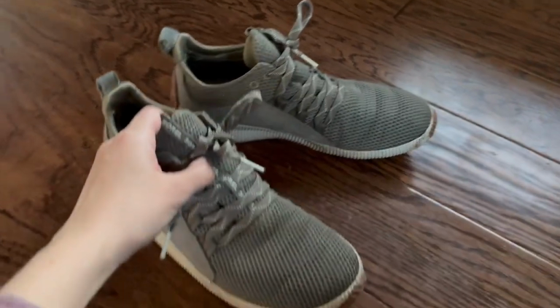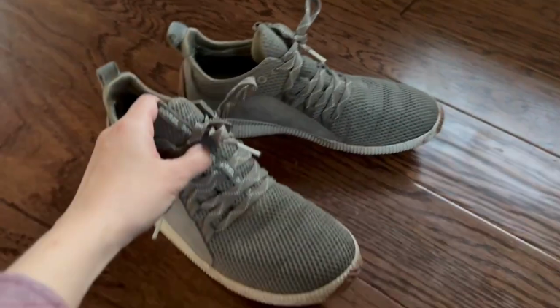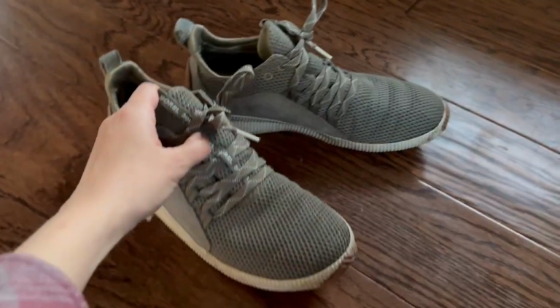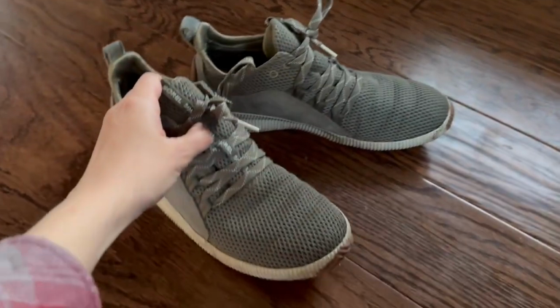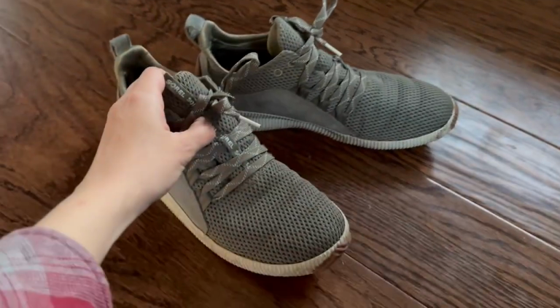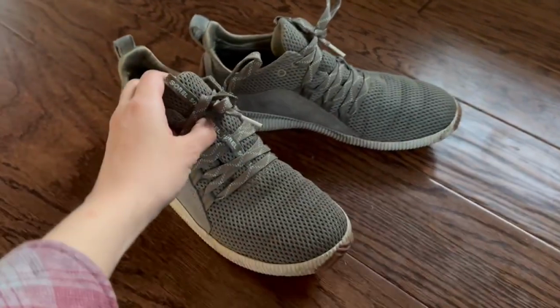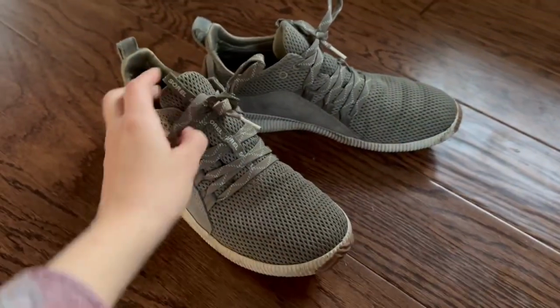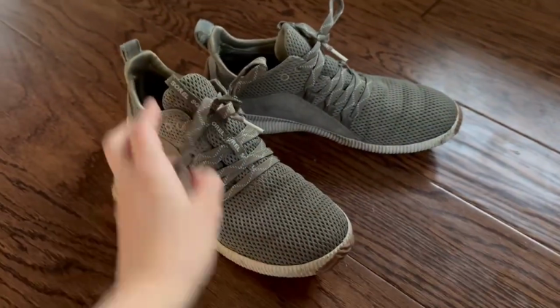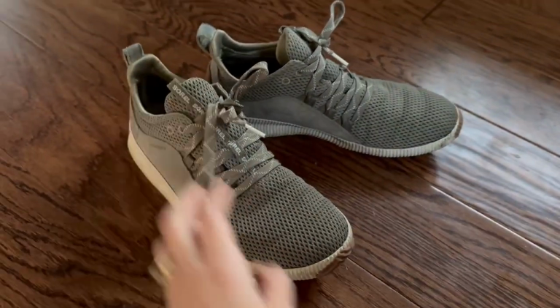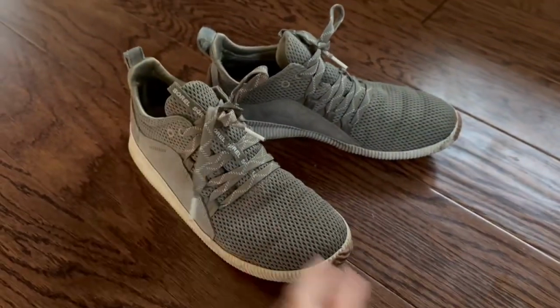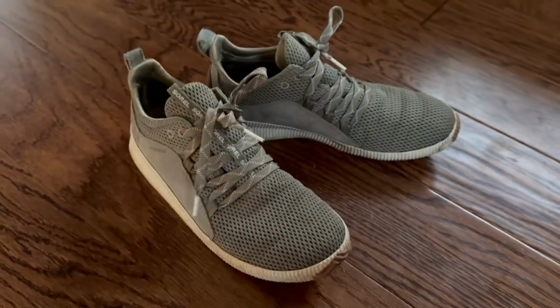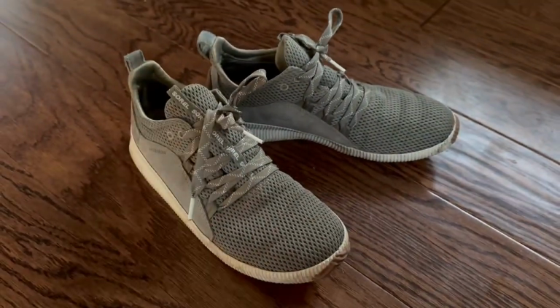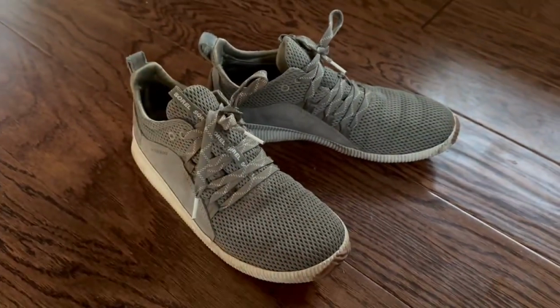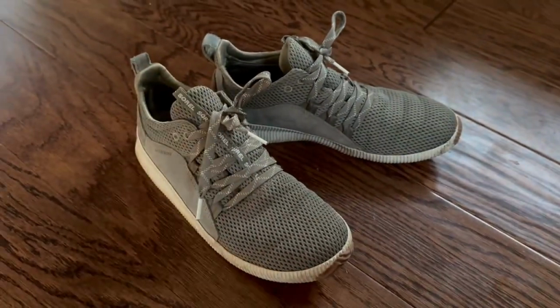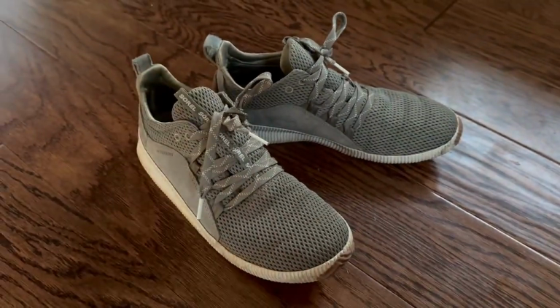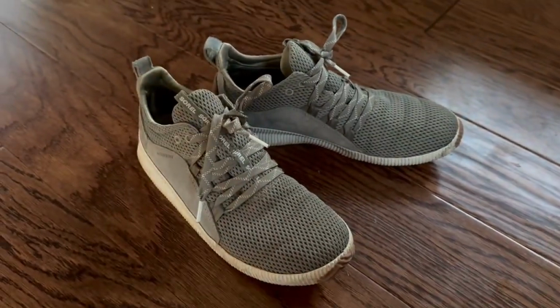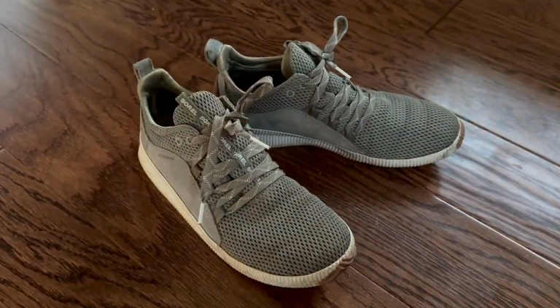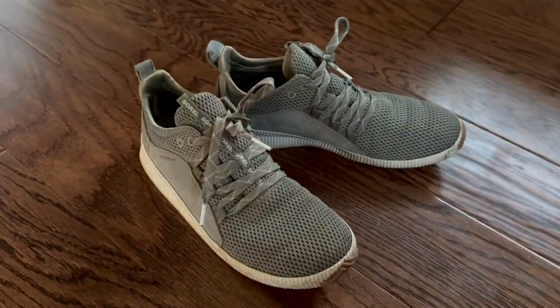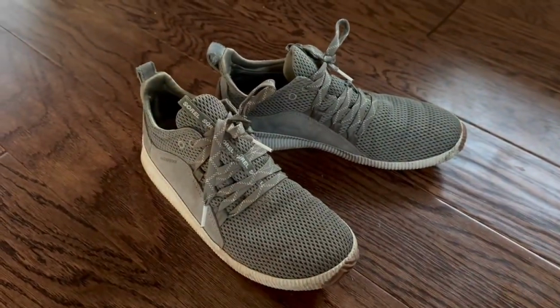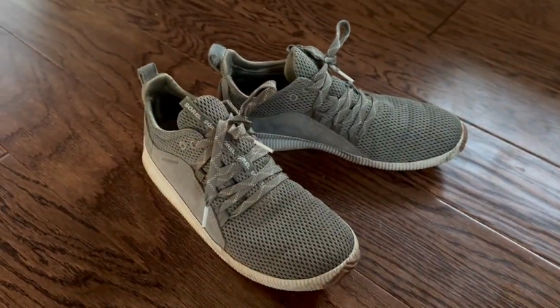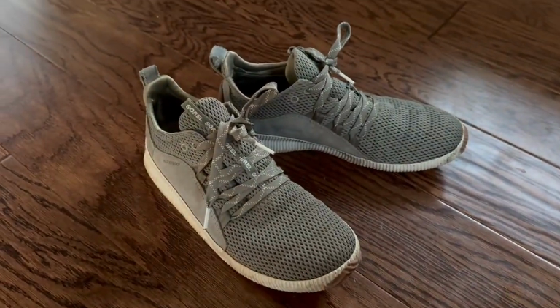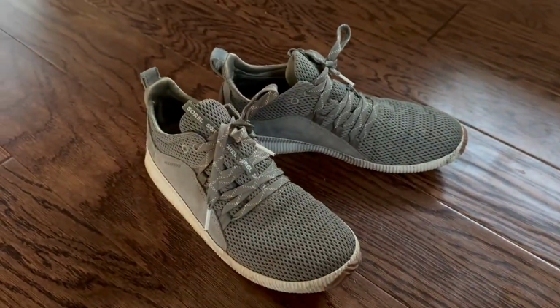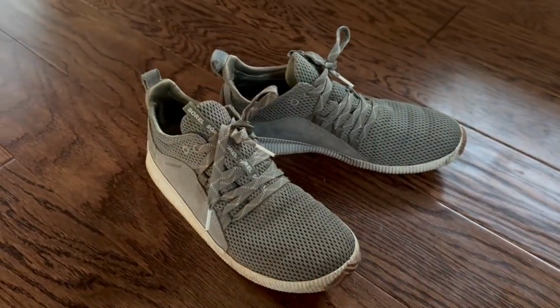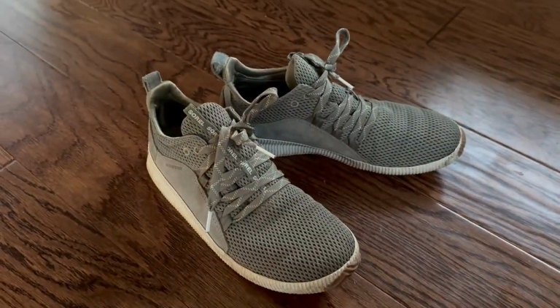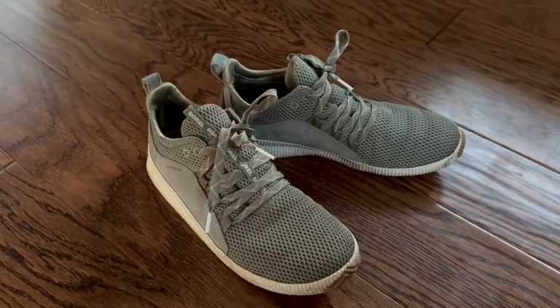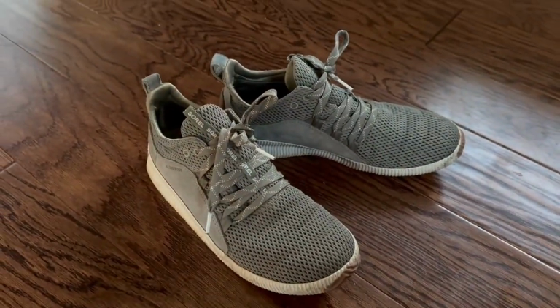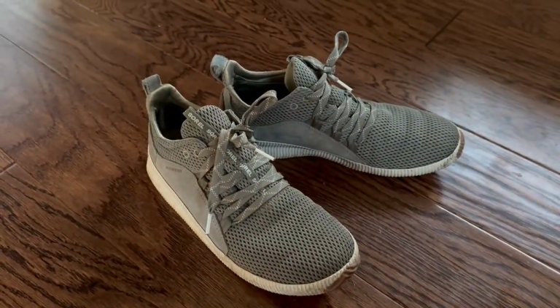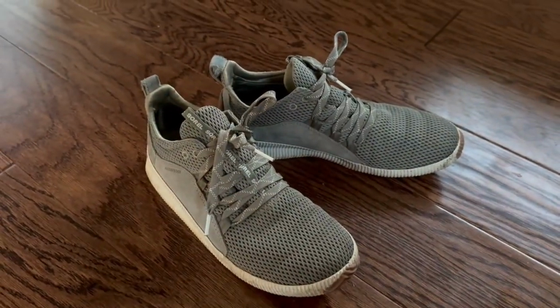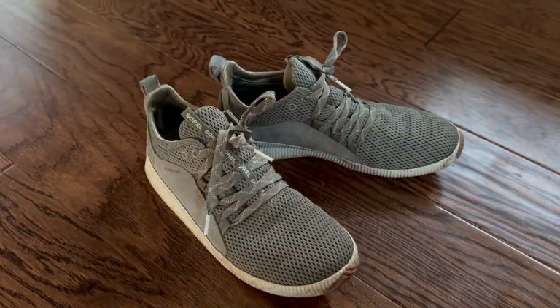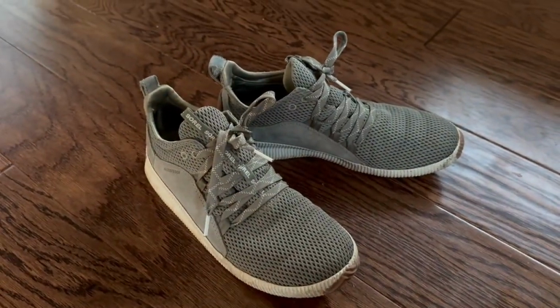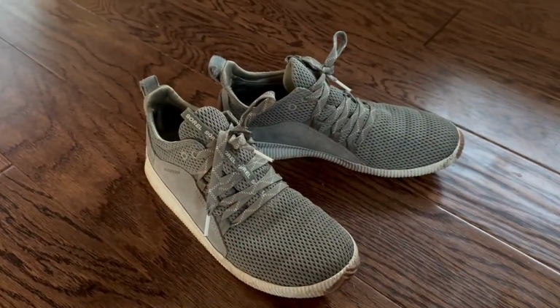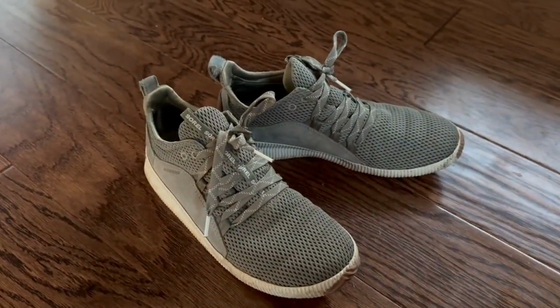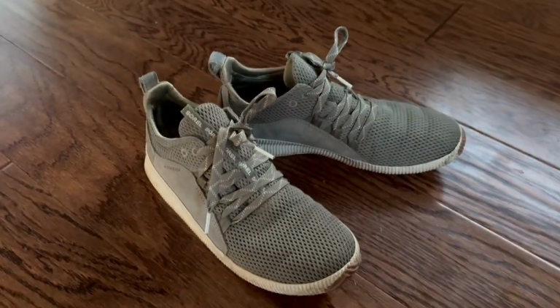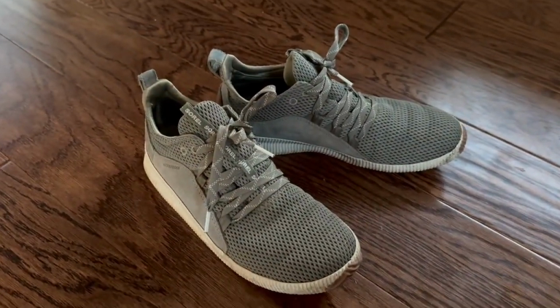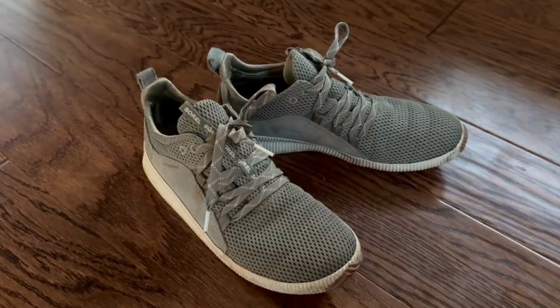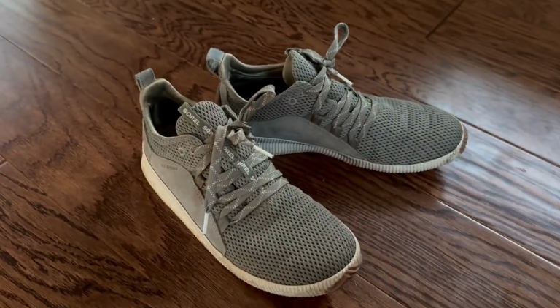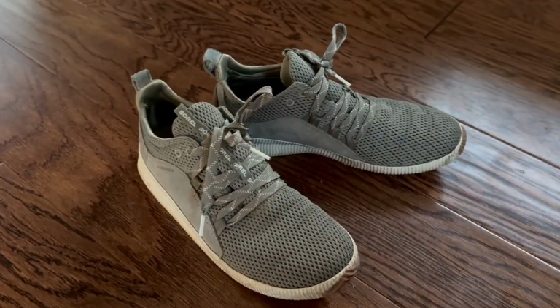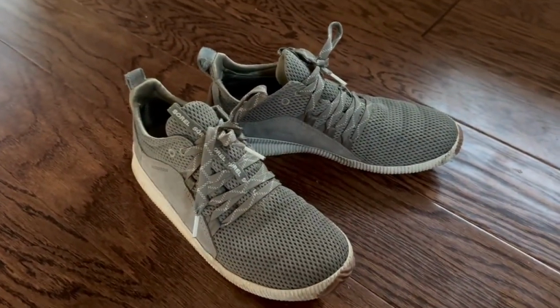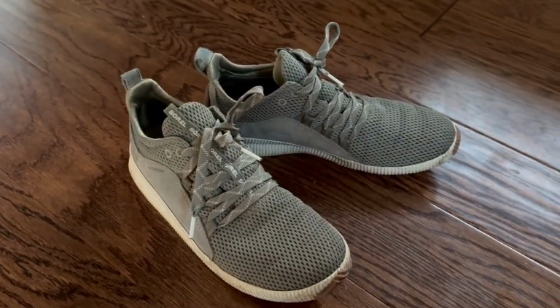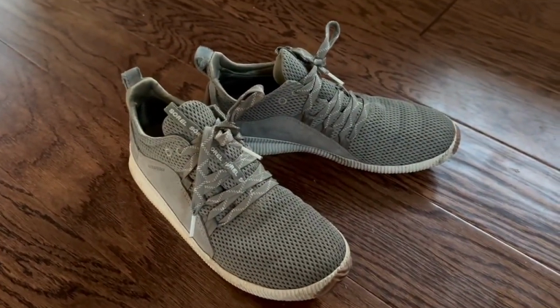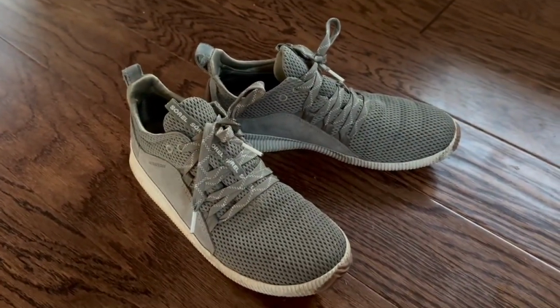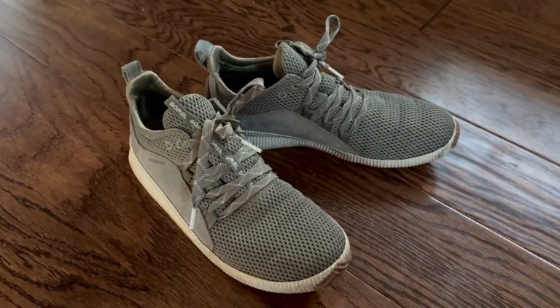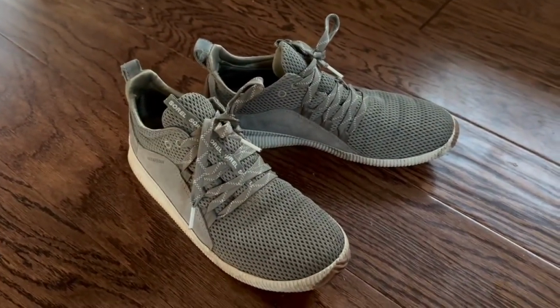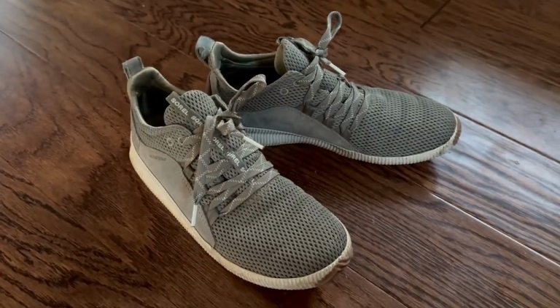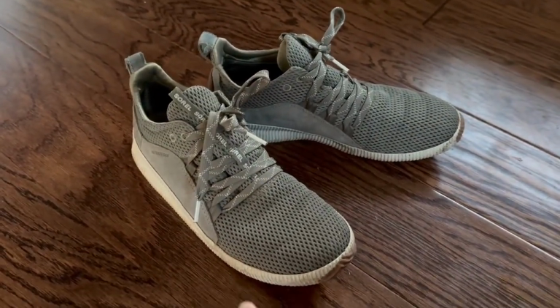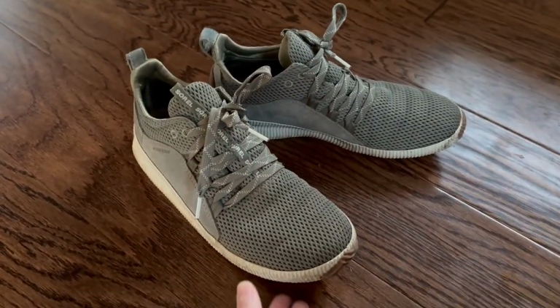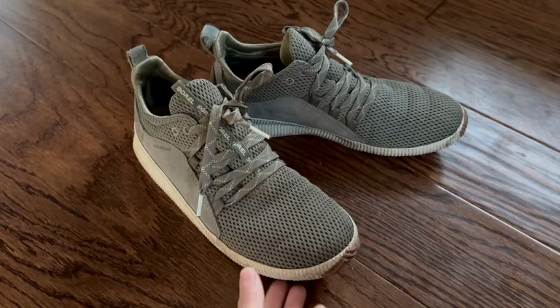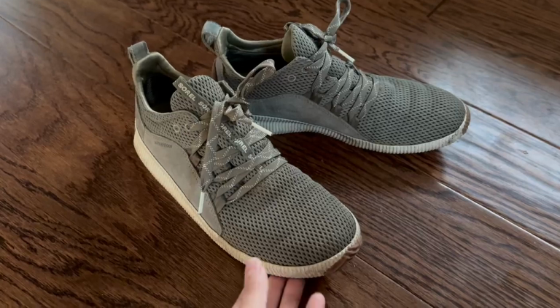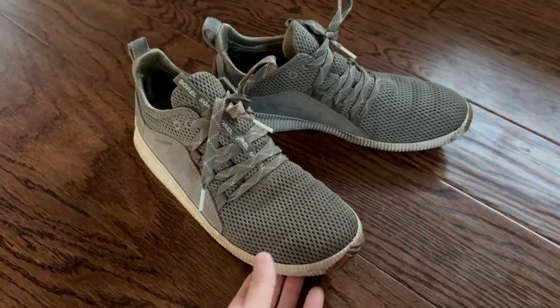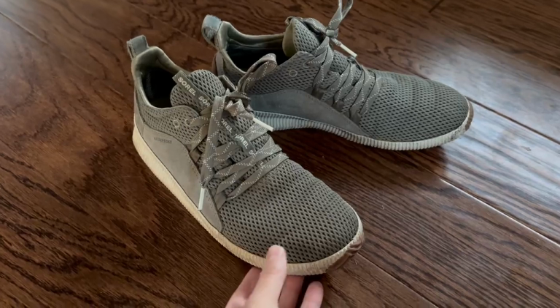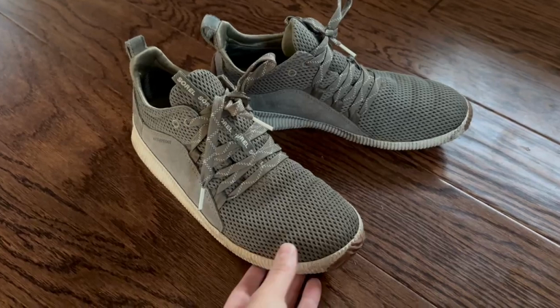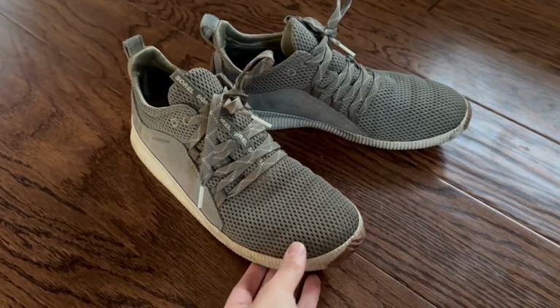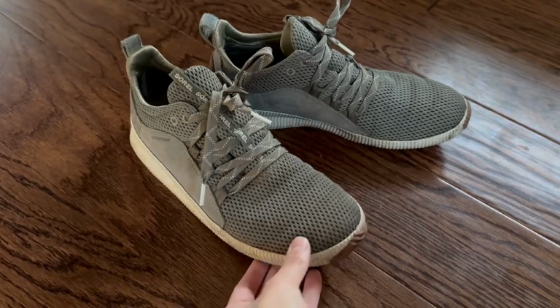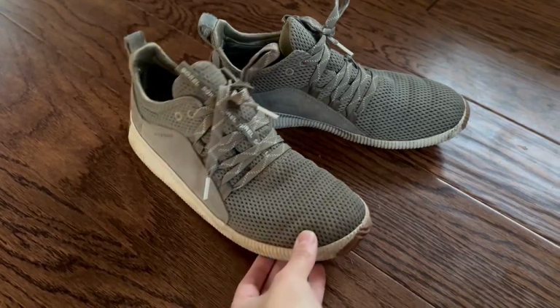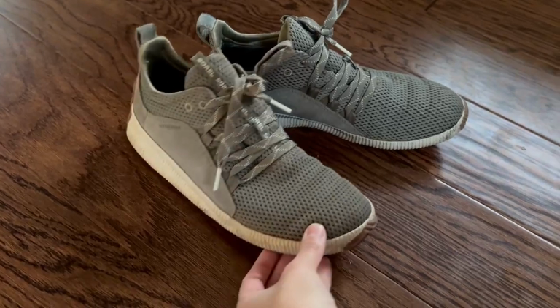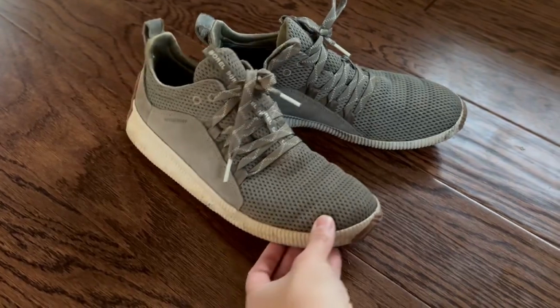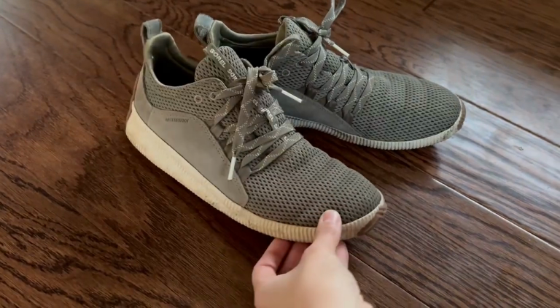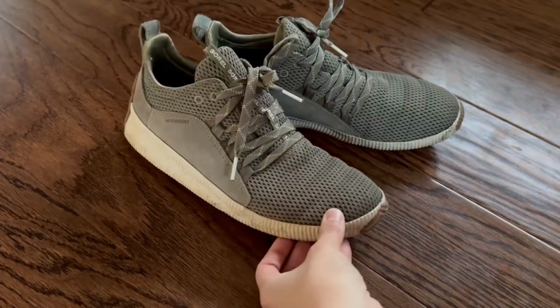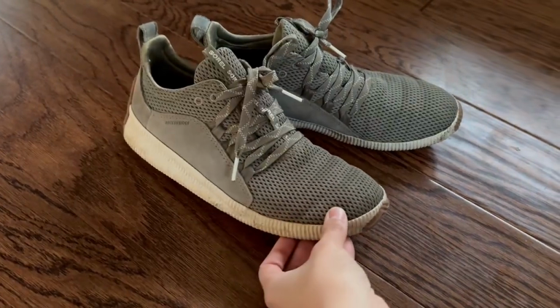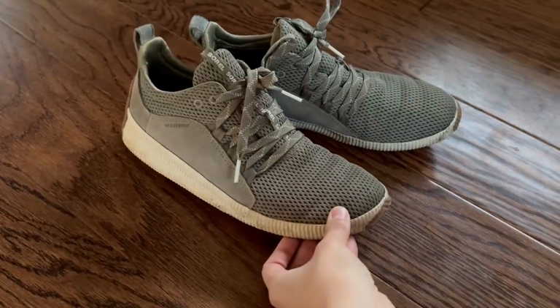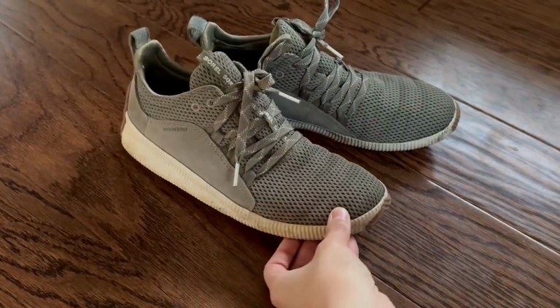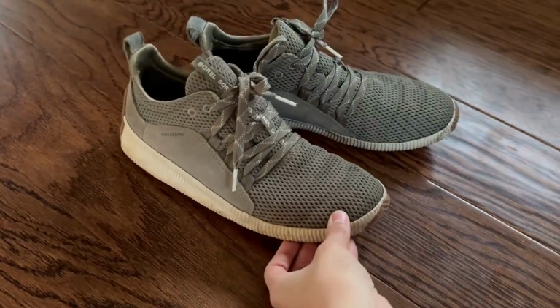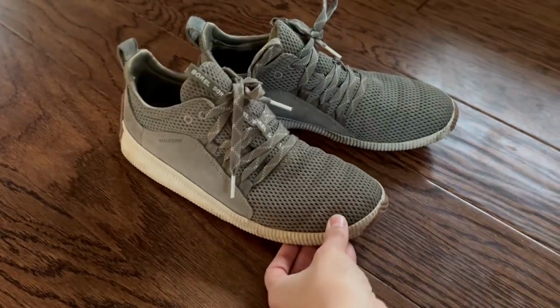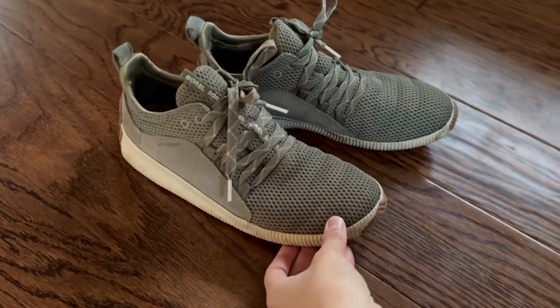Not necessarily a good running shoe, but perfect for that need-to-hop-in-the-car, go-to-a-grocery-store type of thing.